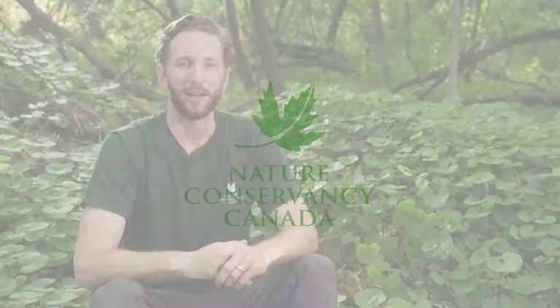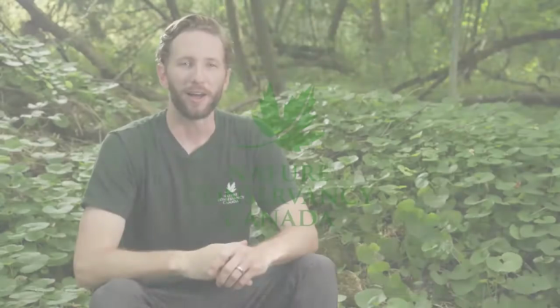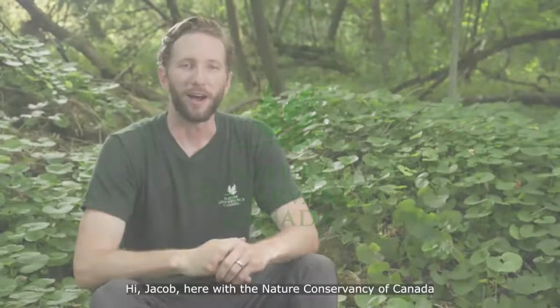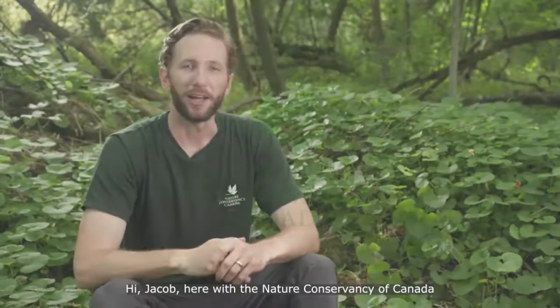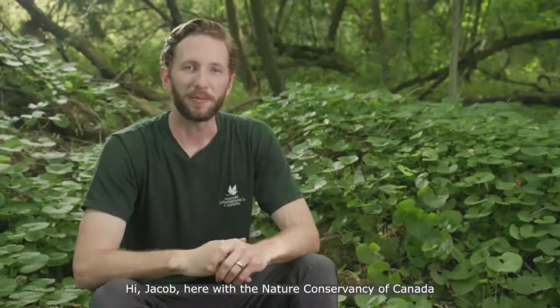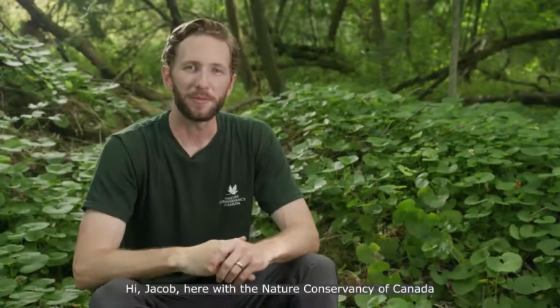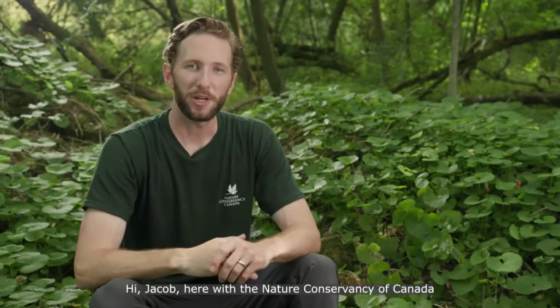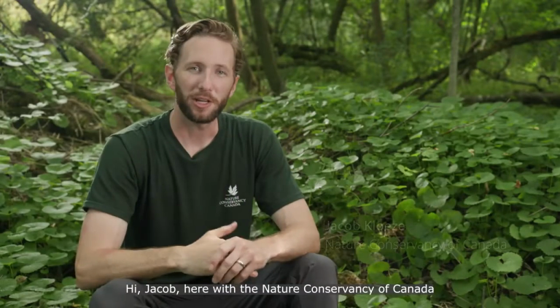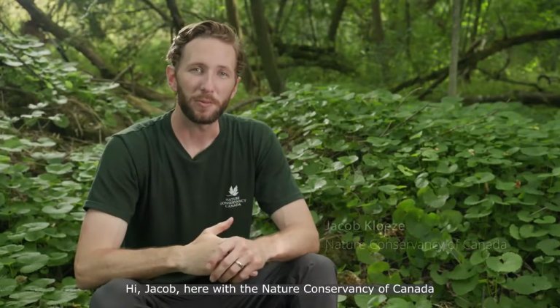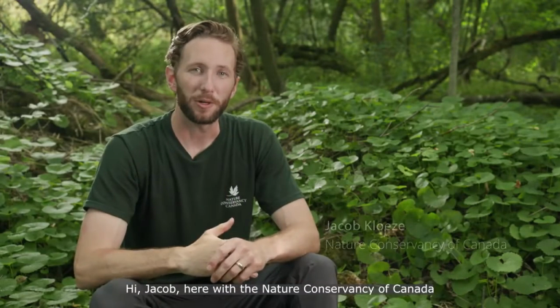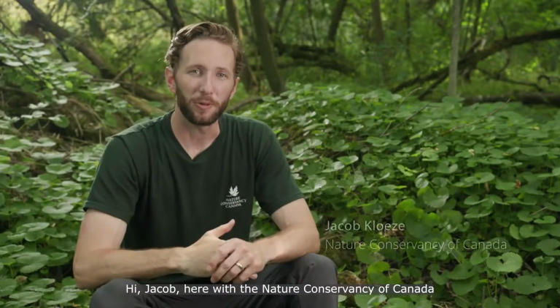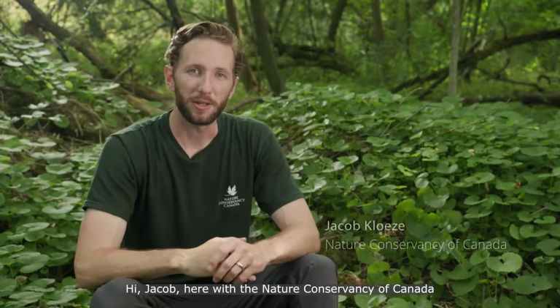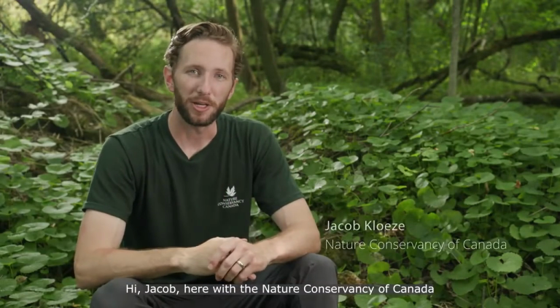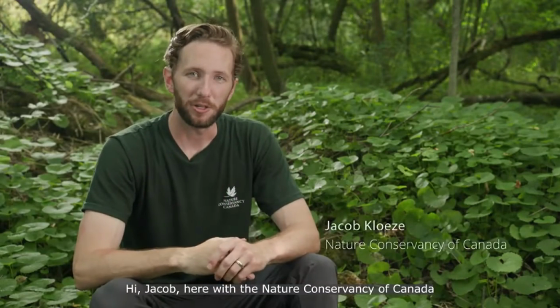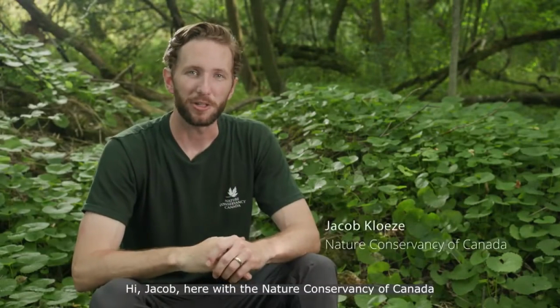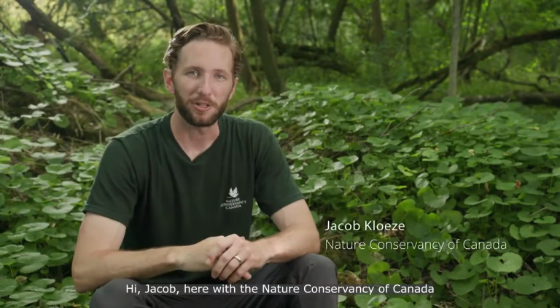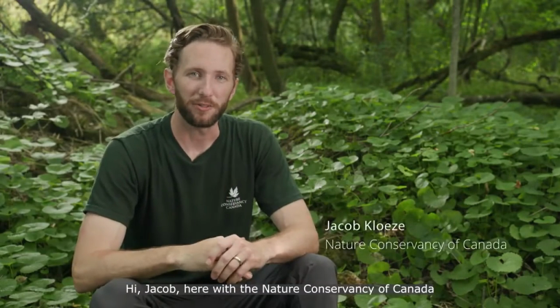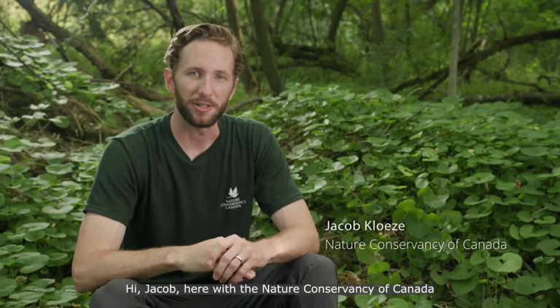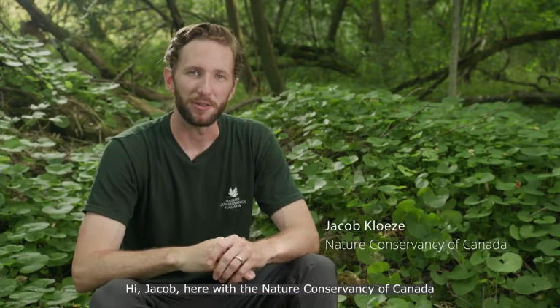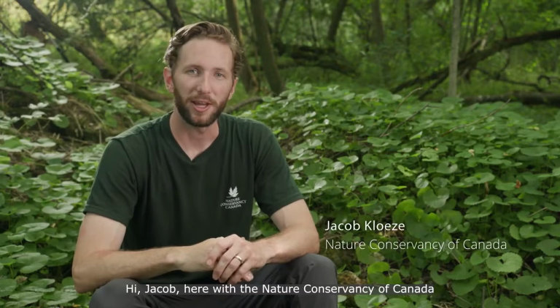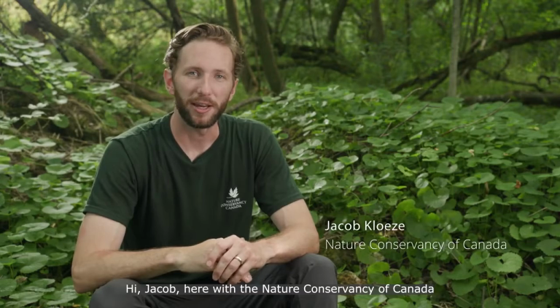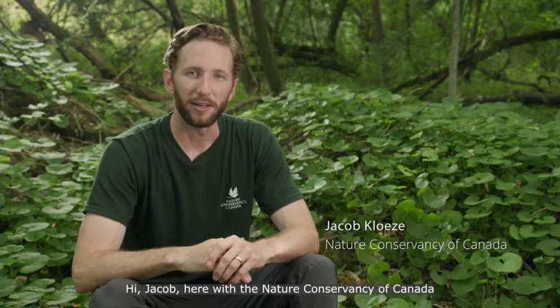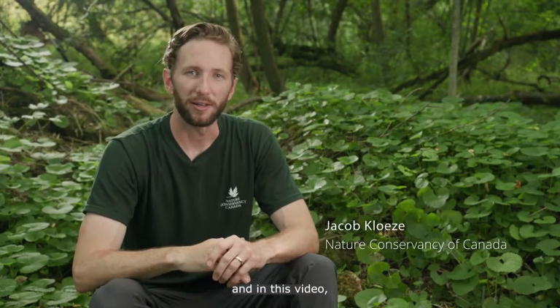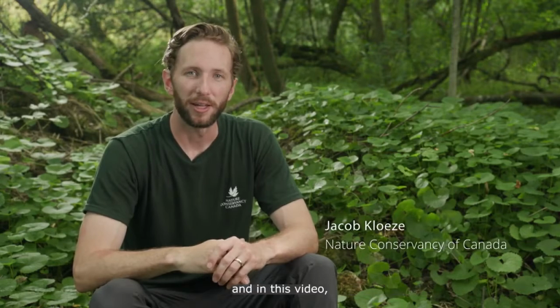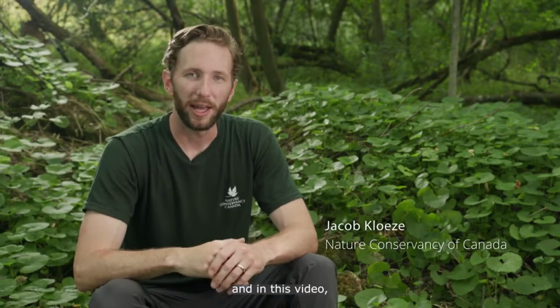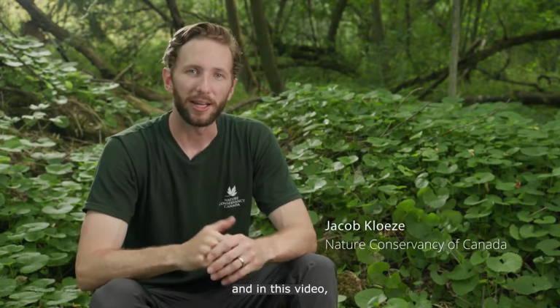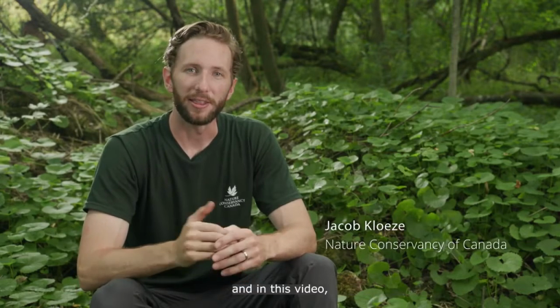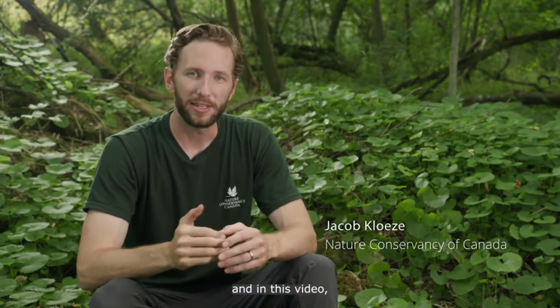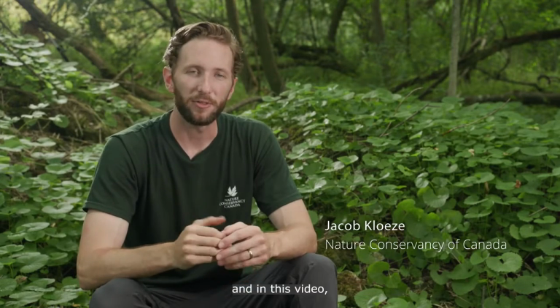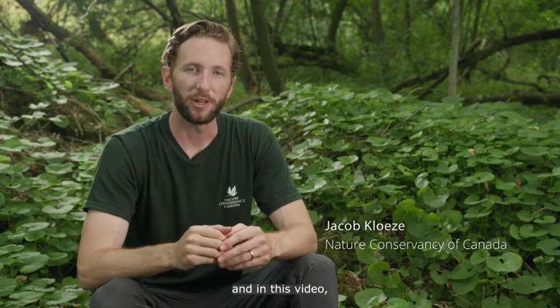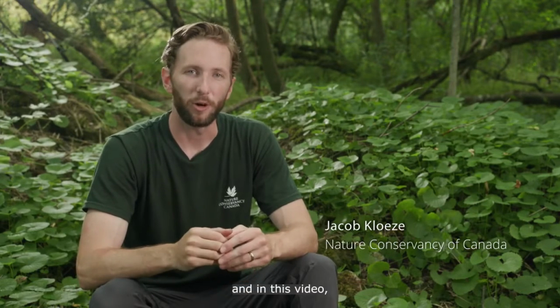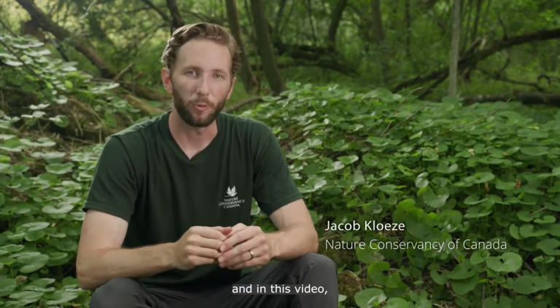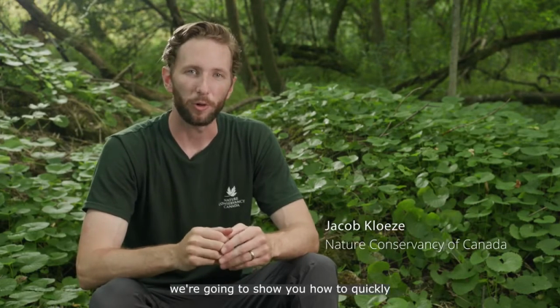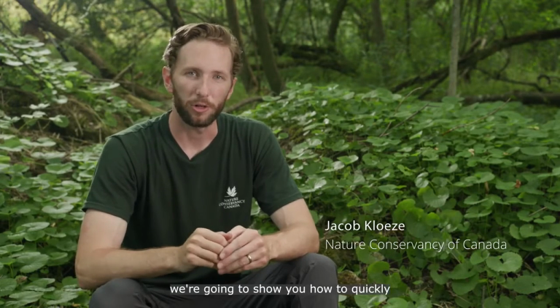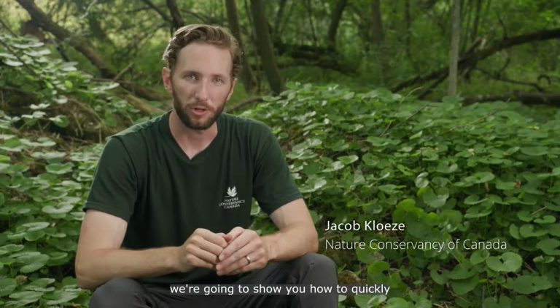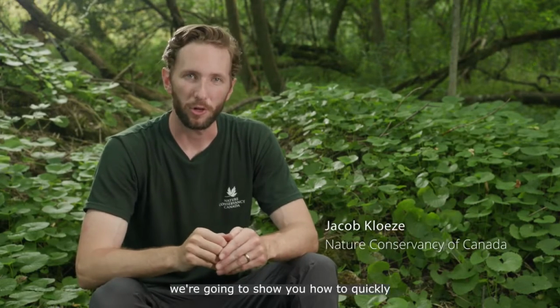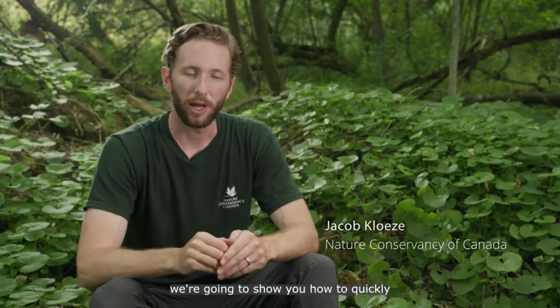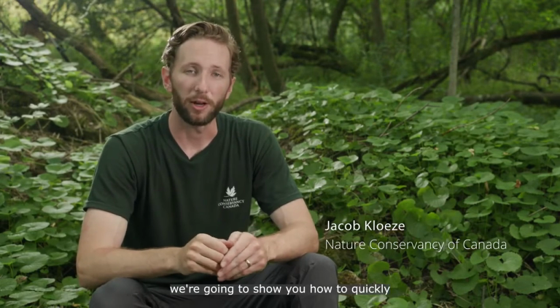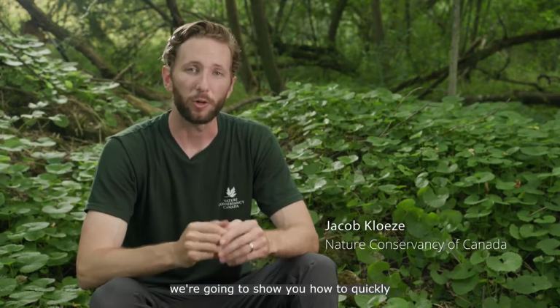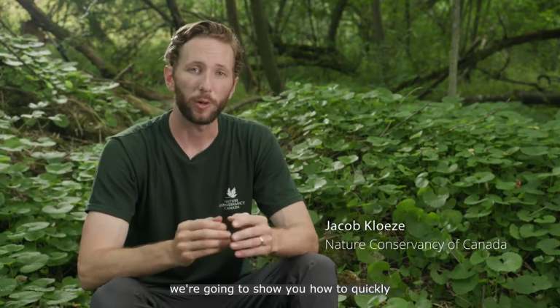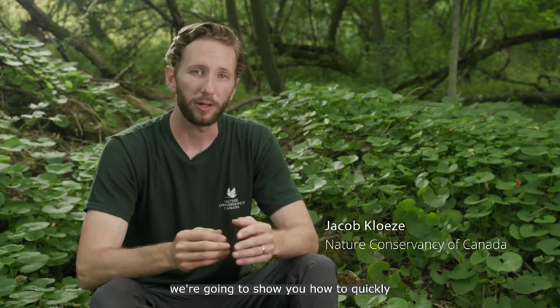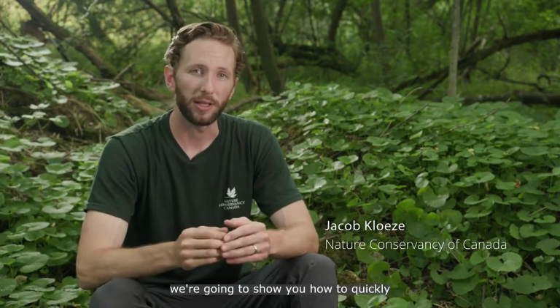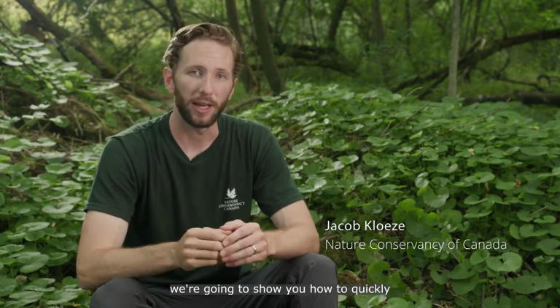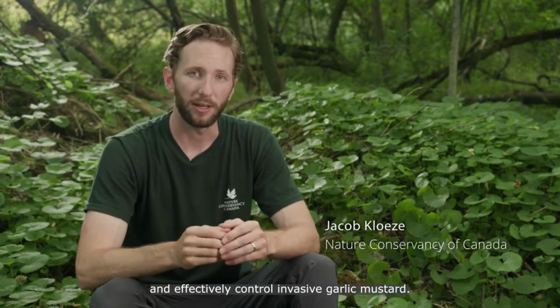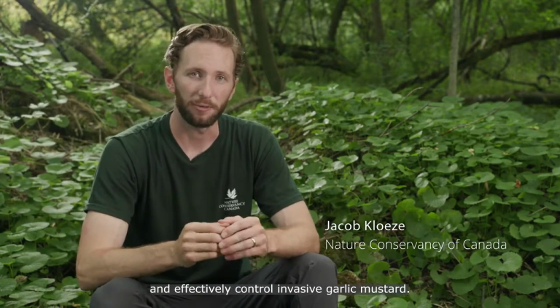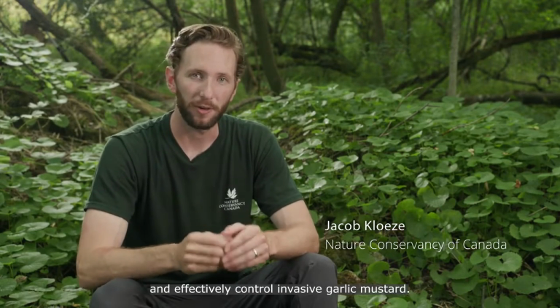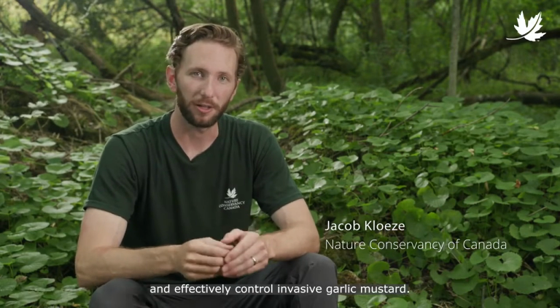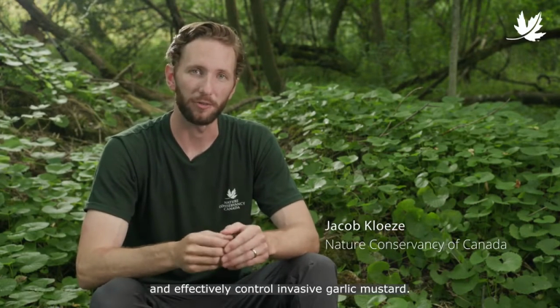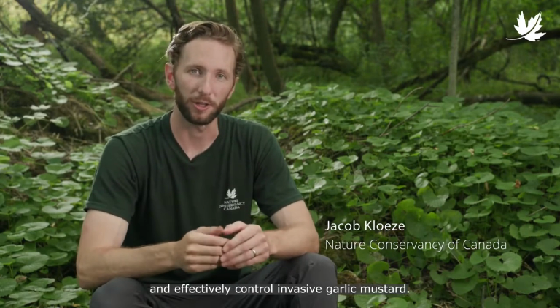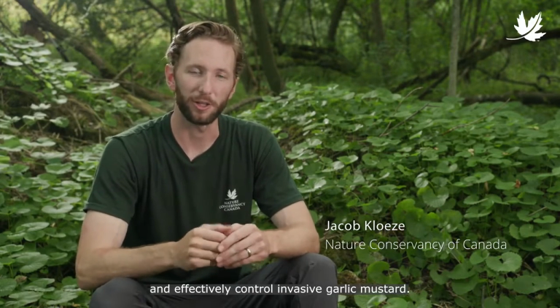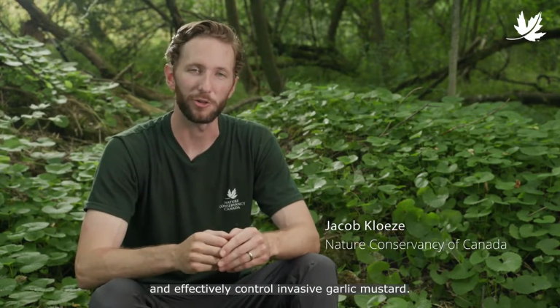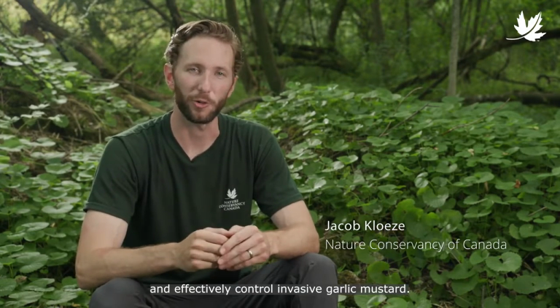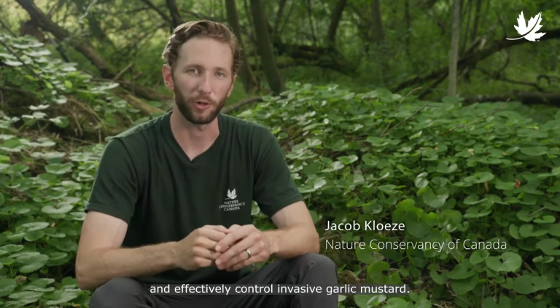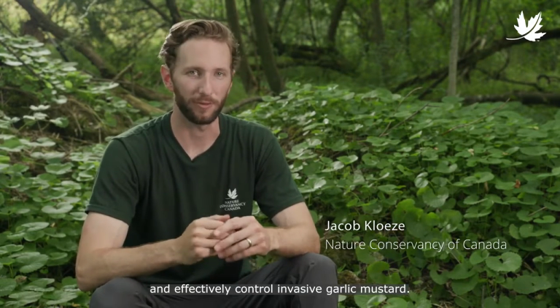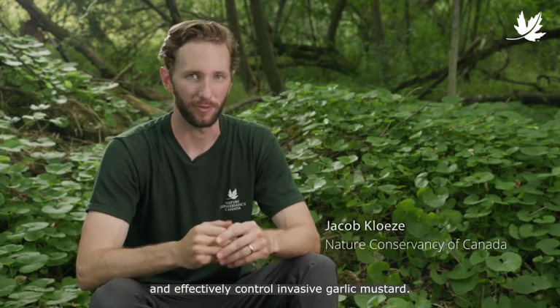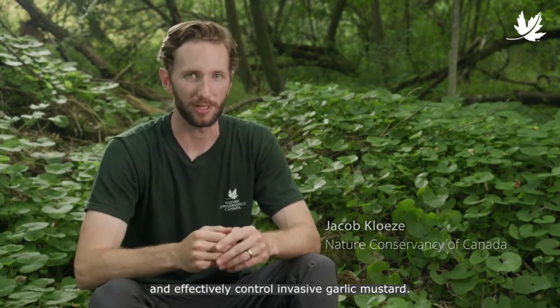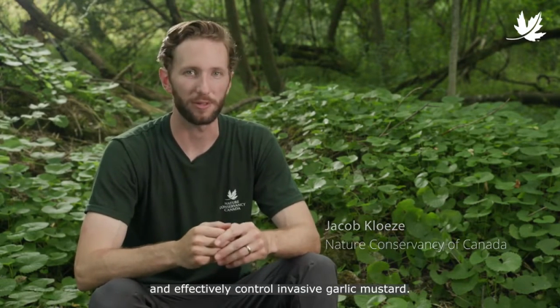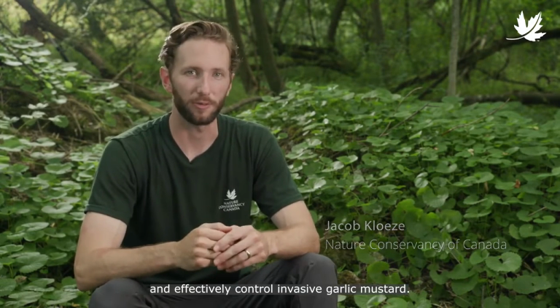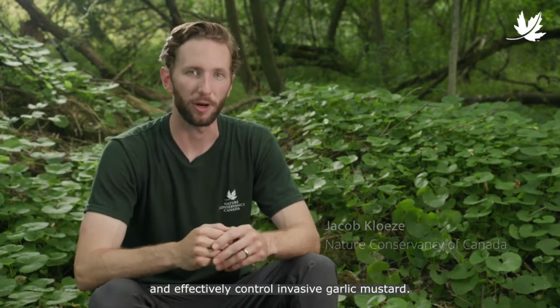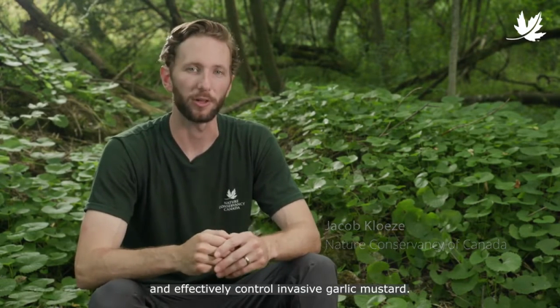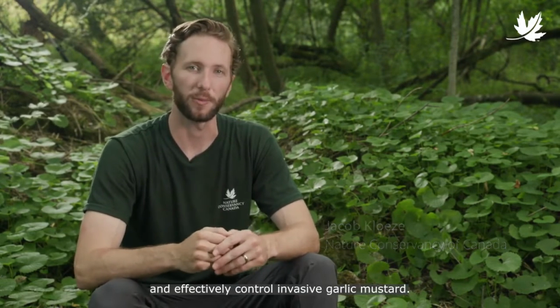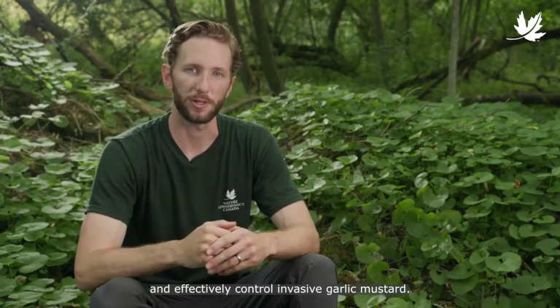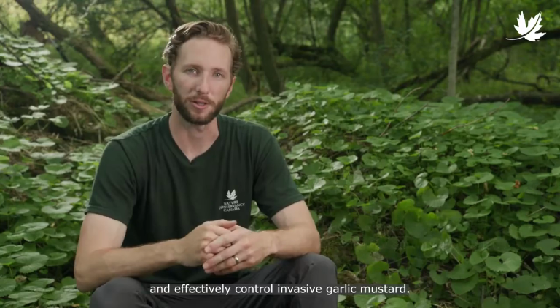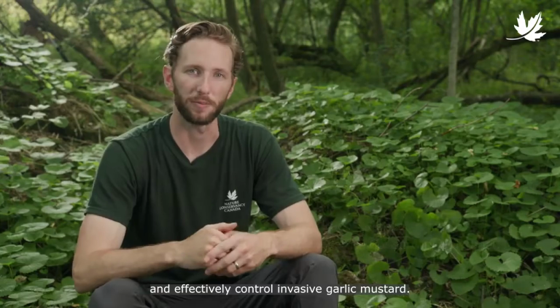Hi, Jacob here with the Nature Conservancy of Canada, and in this video we're going to show you how to quickly and effectively control invasive garlic mustard.